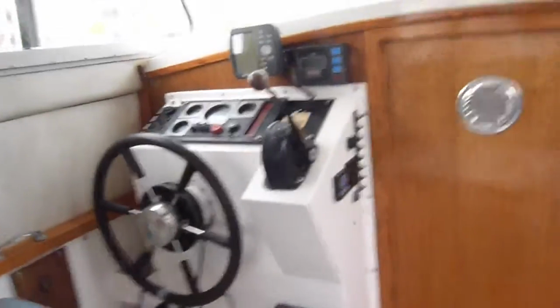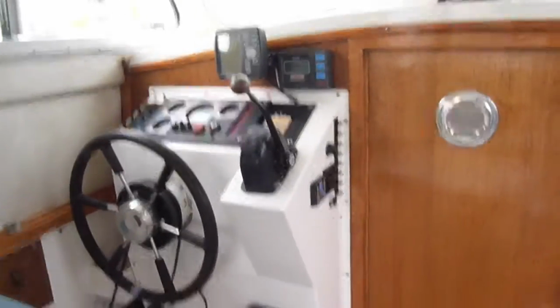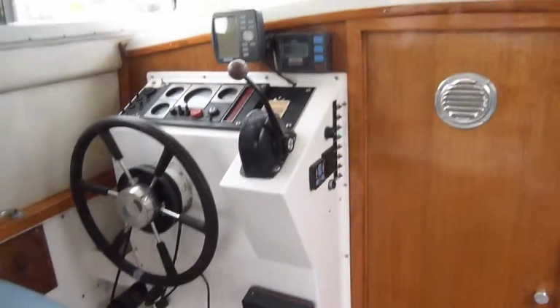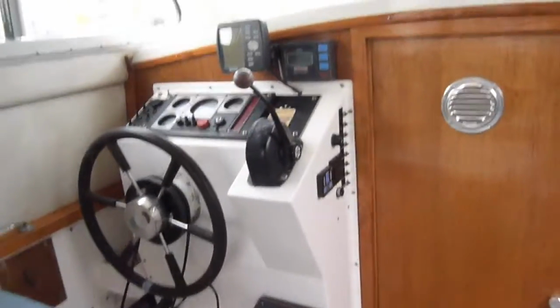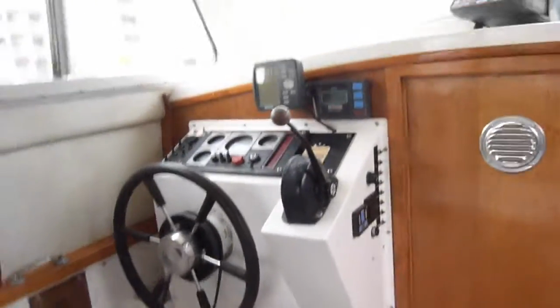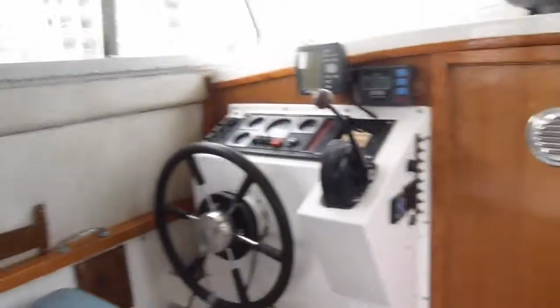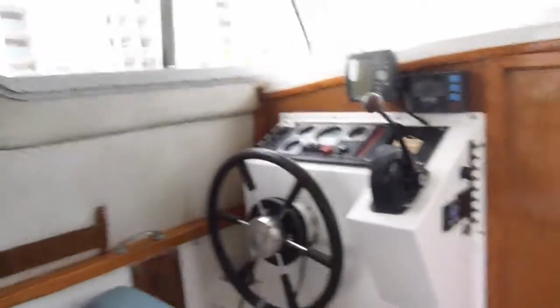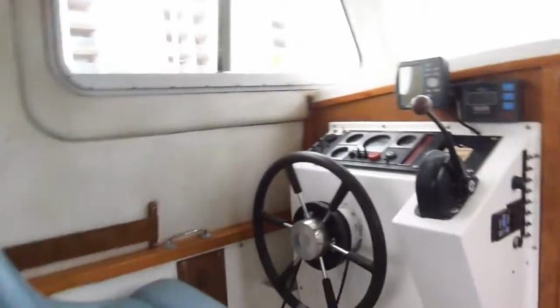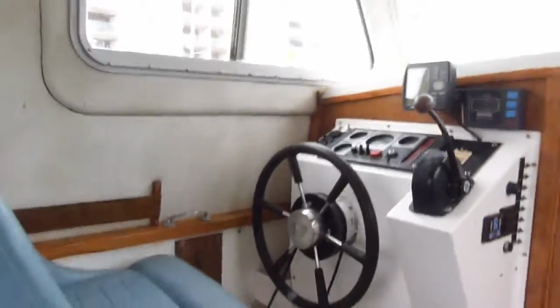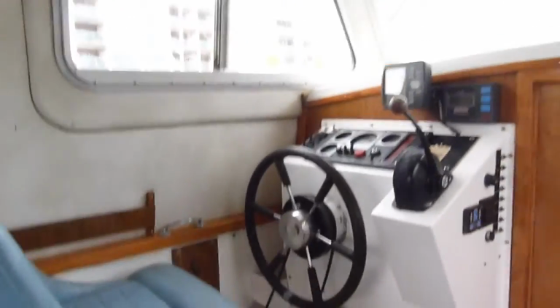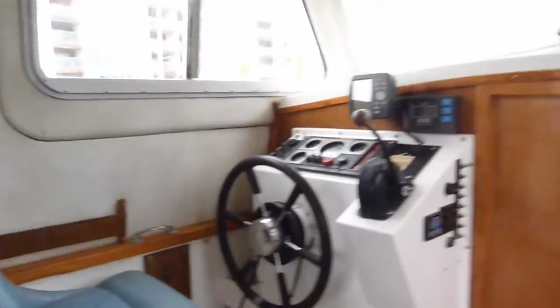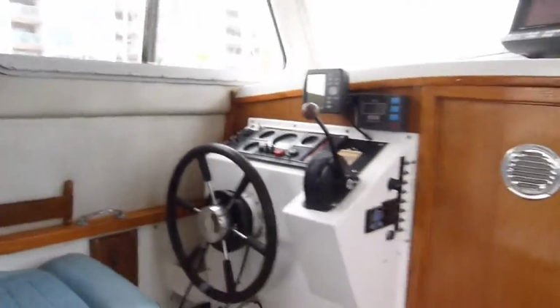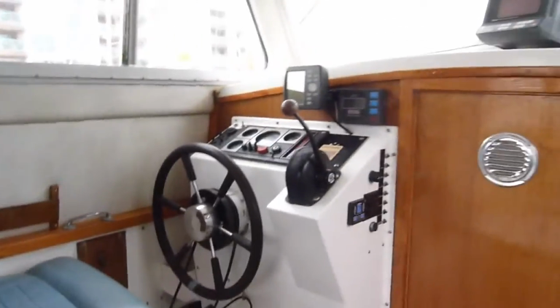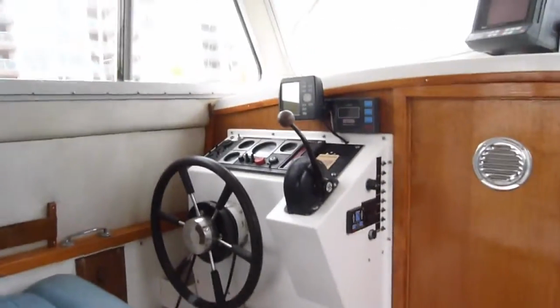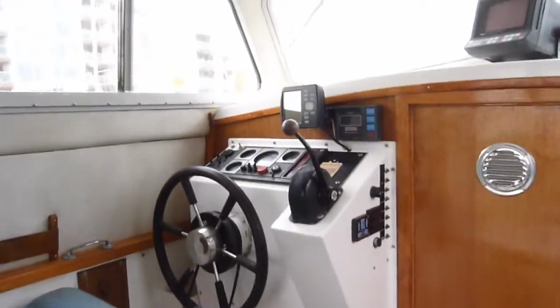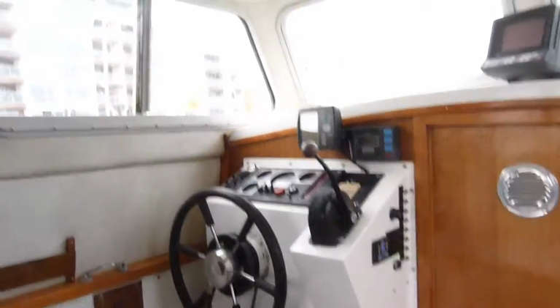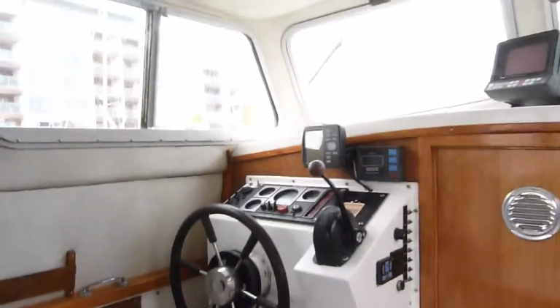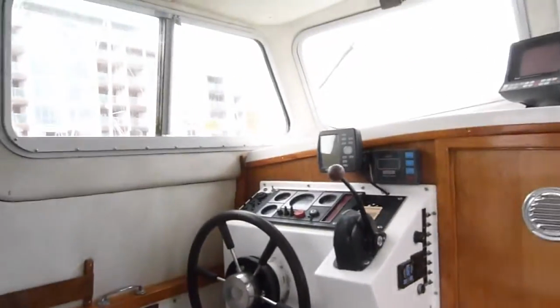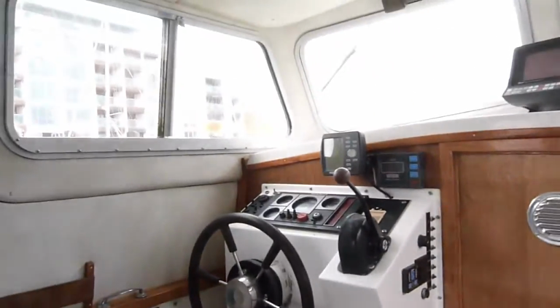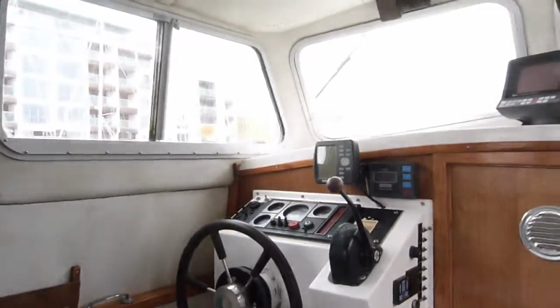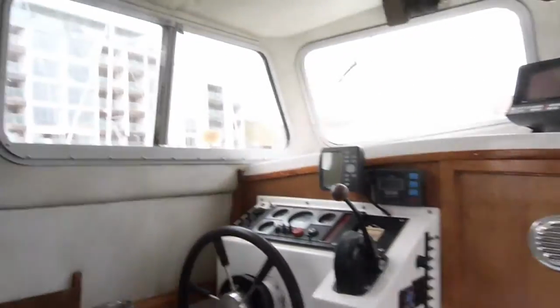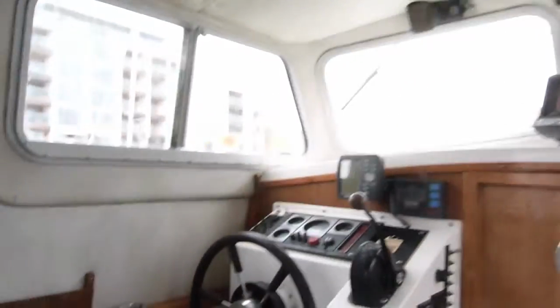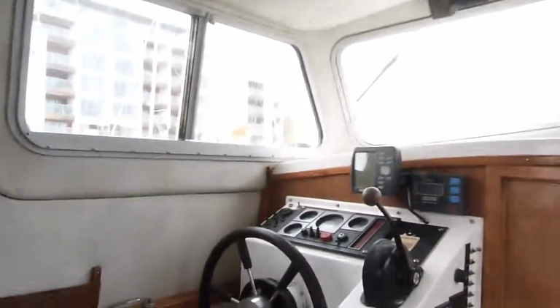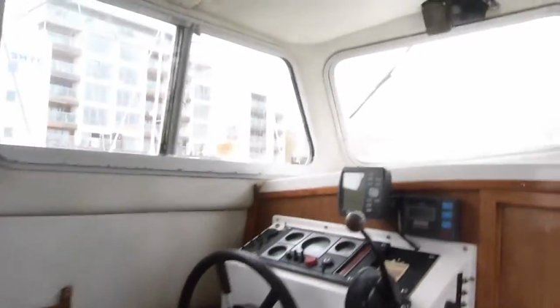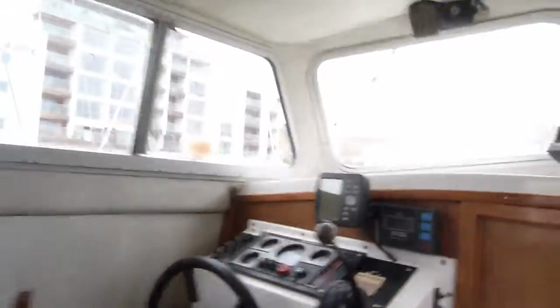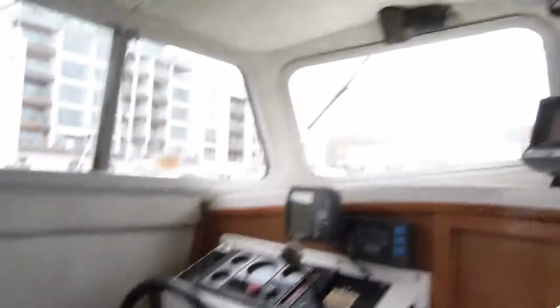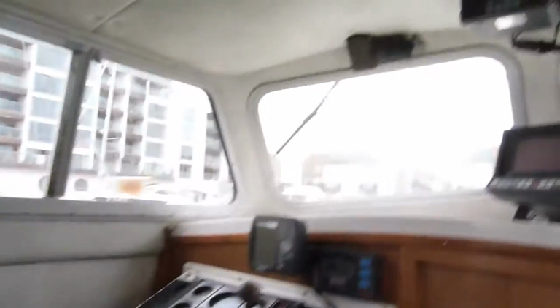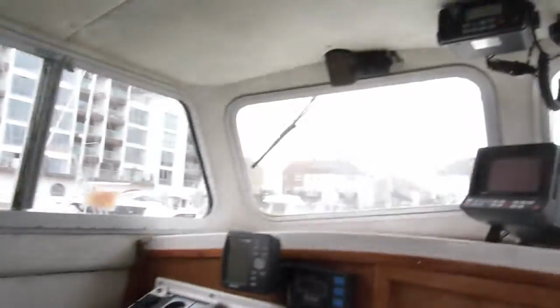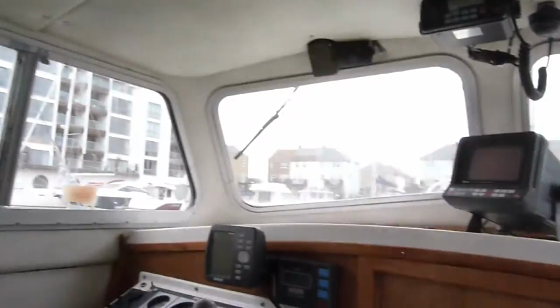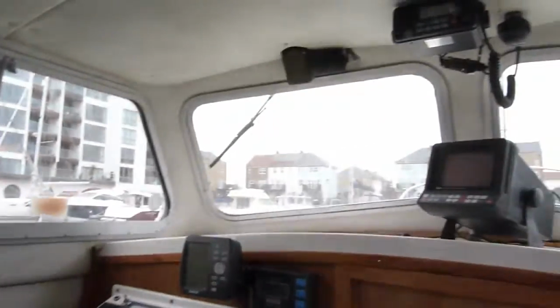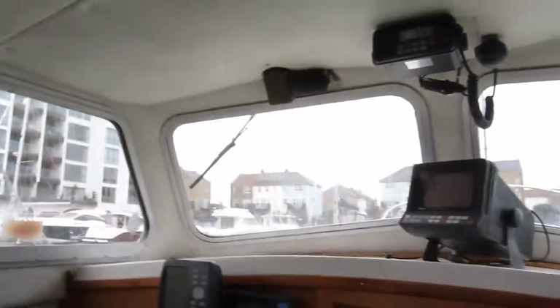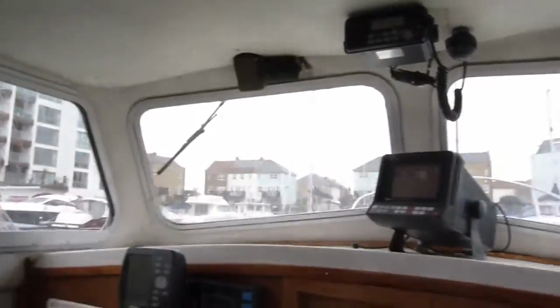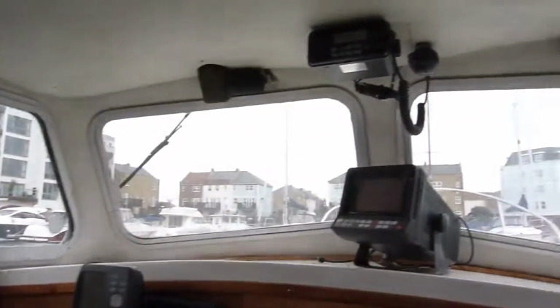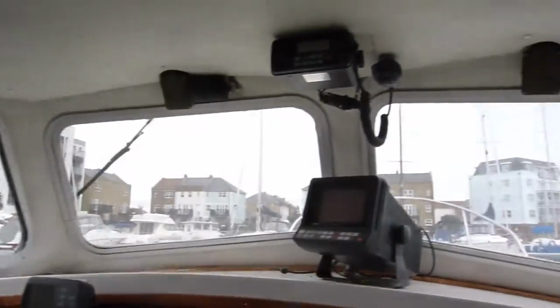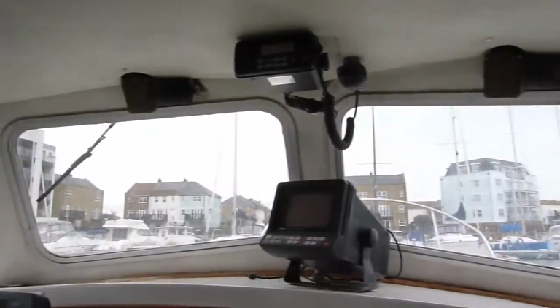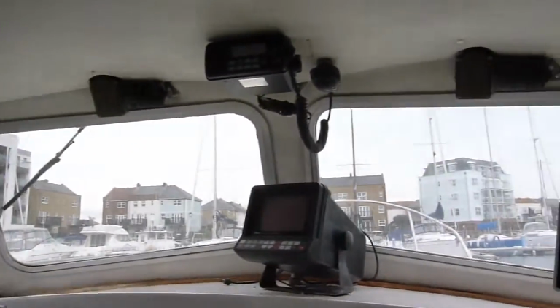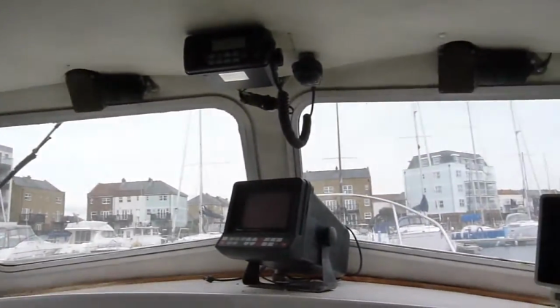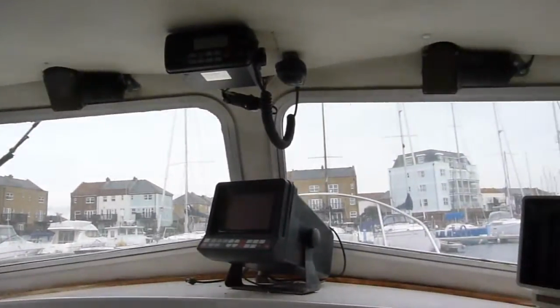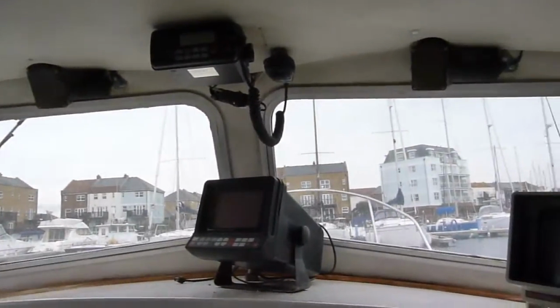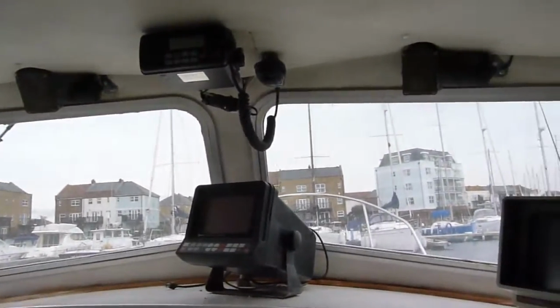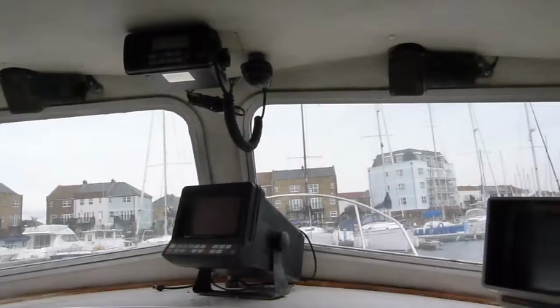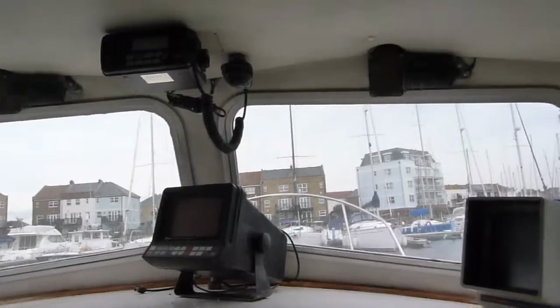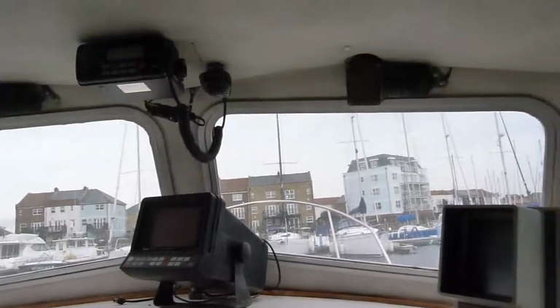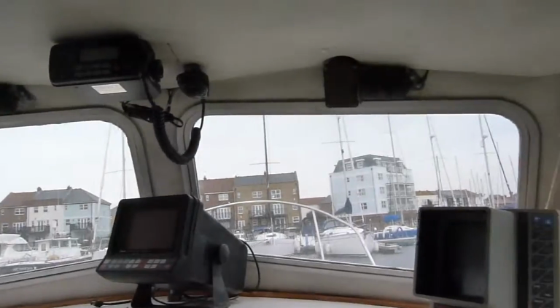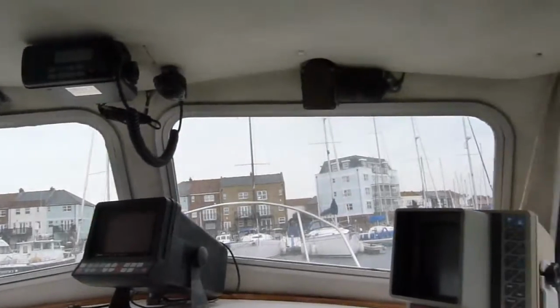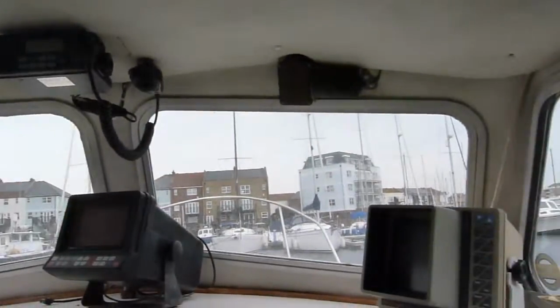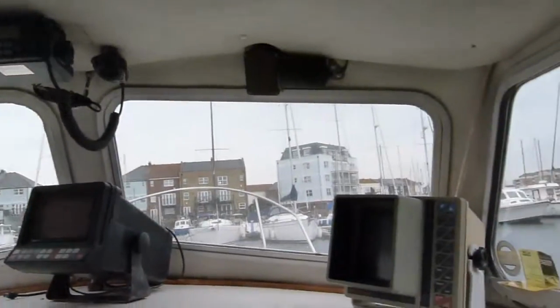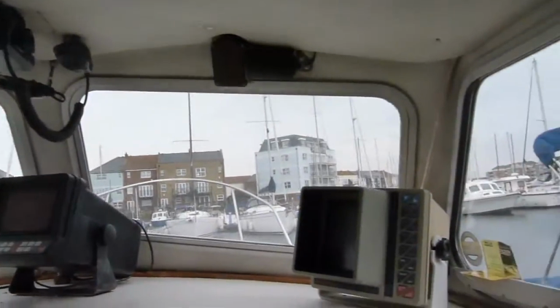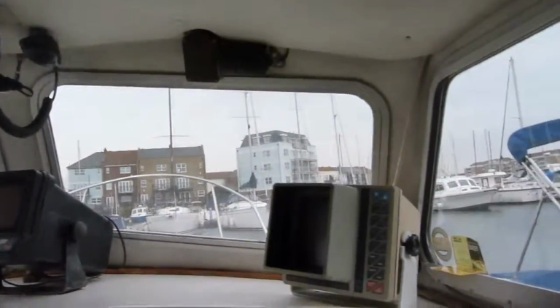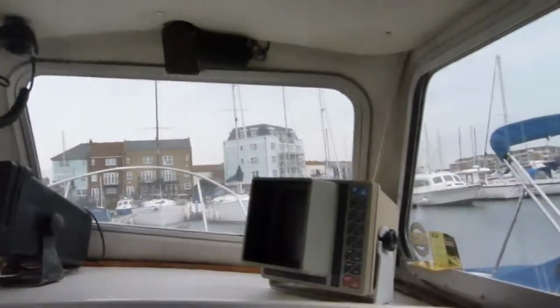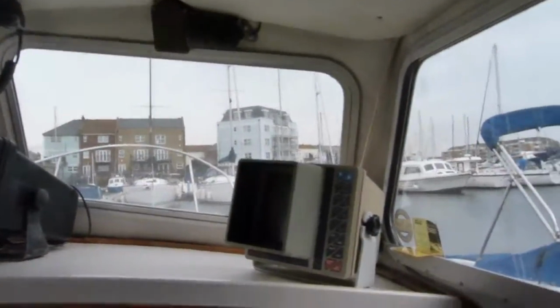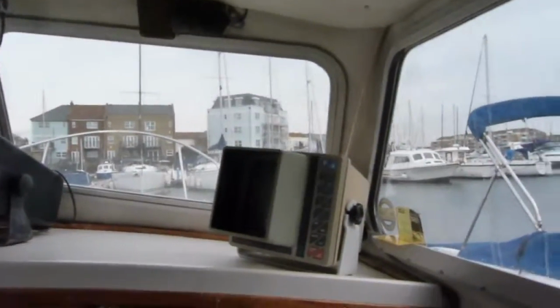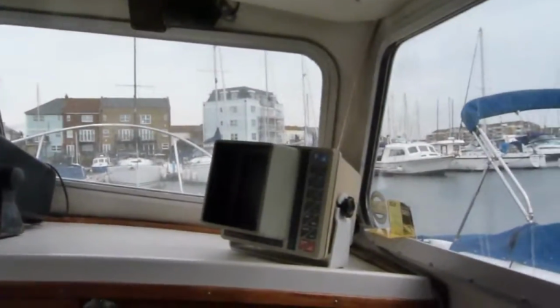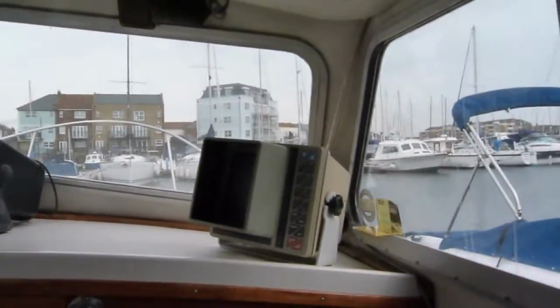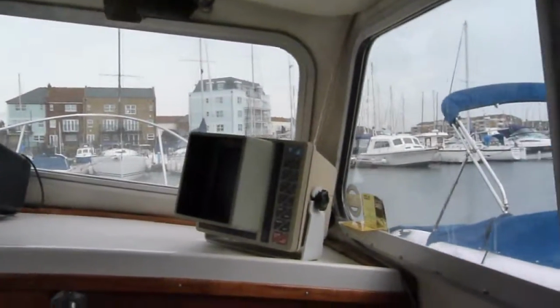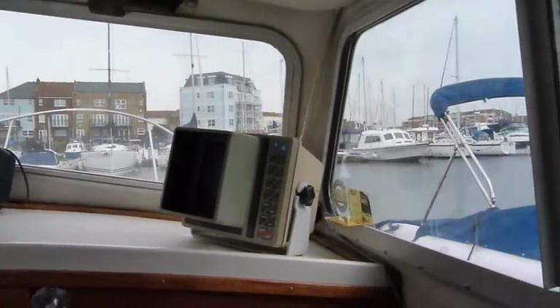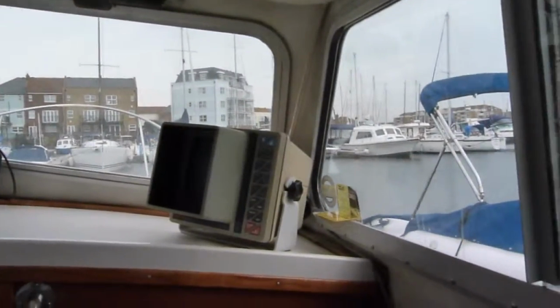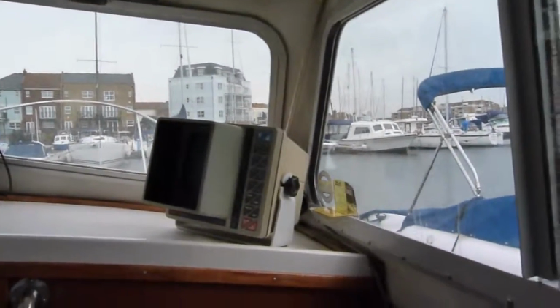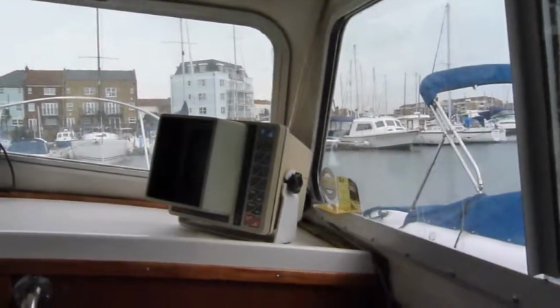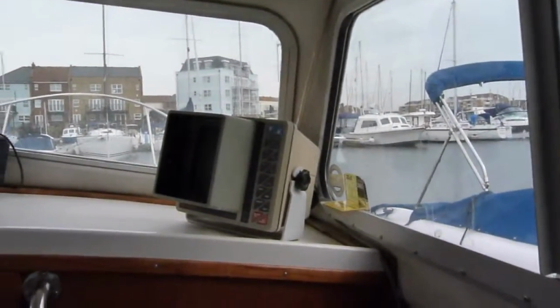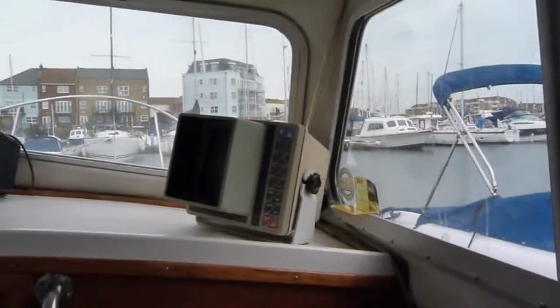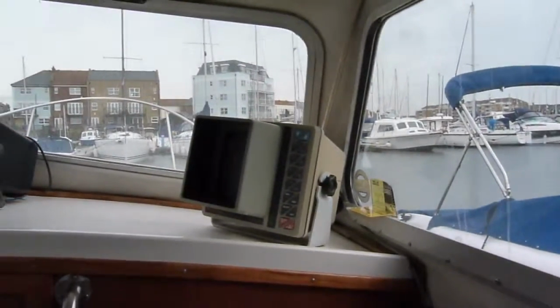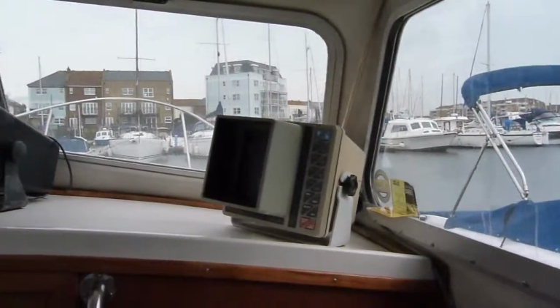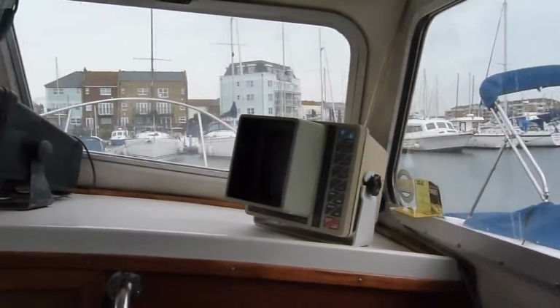Coming into the cockpit, you can see the electronics. Some of the stuff at the top is a bit prehistoric.